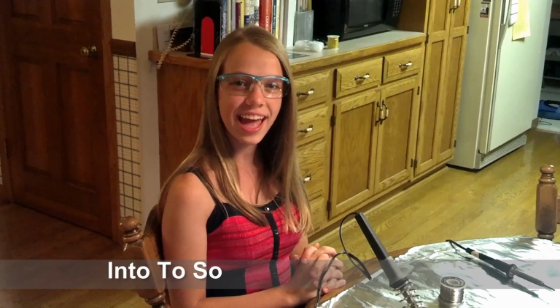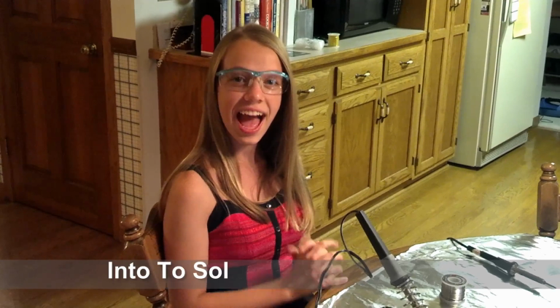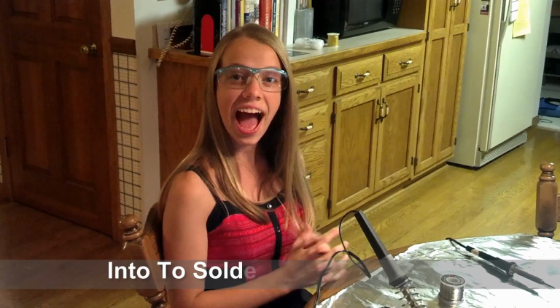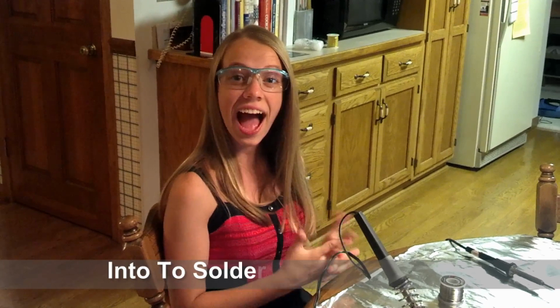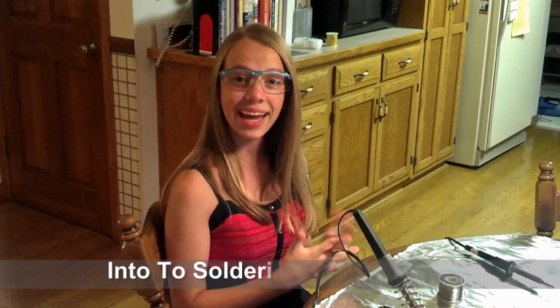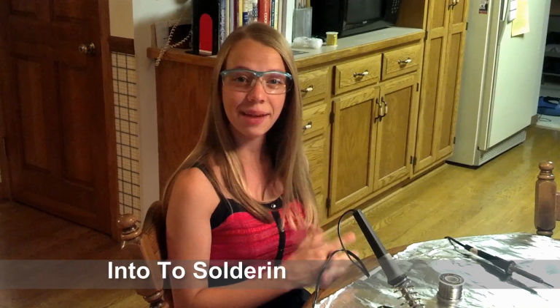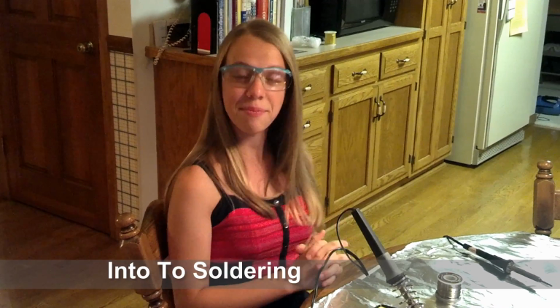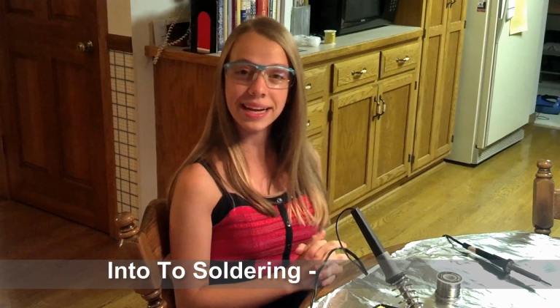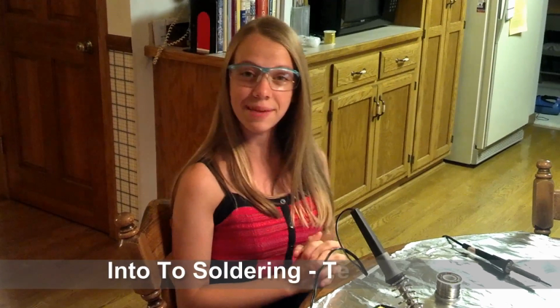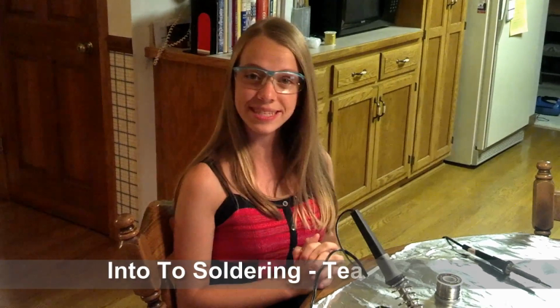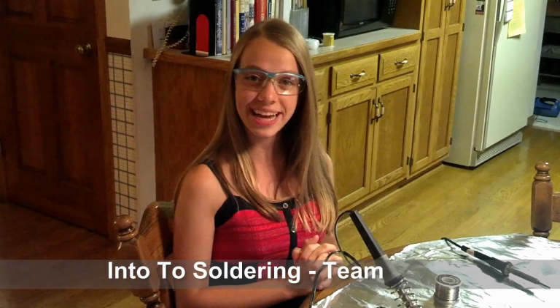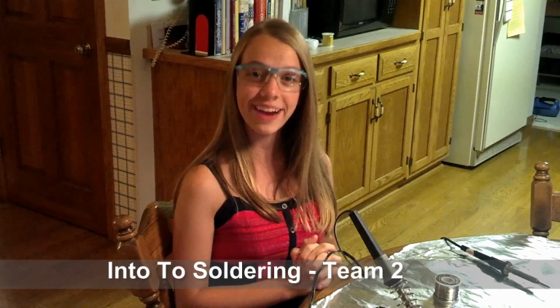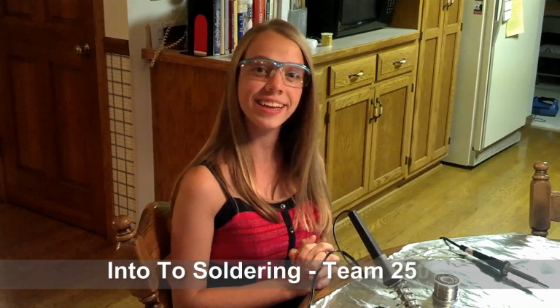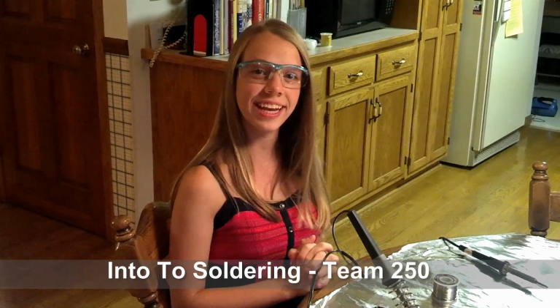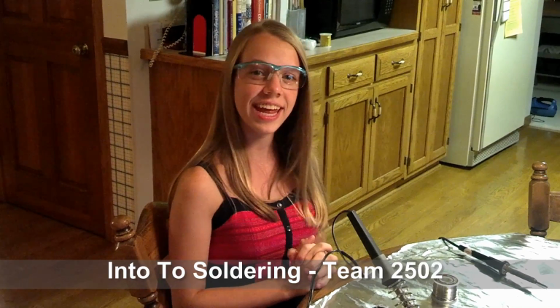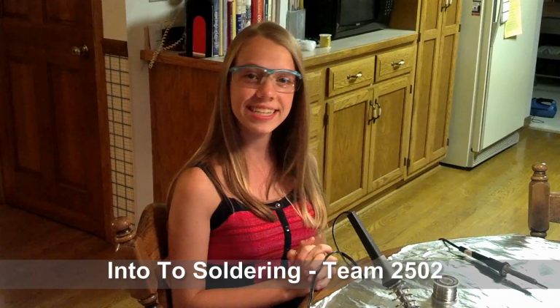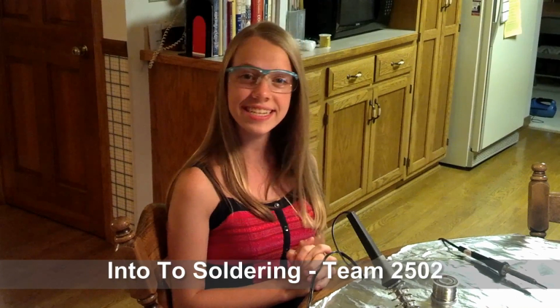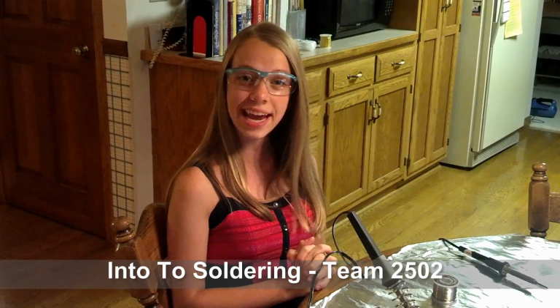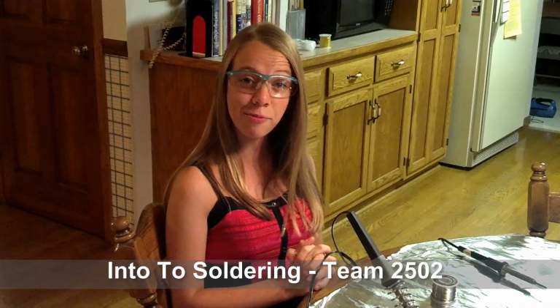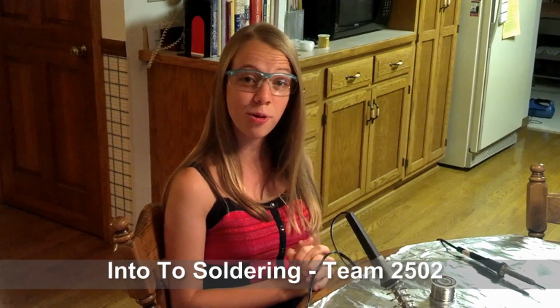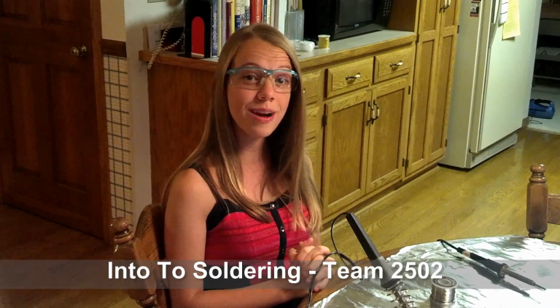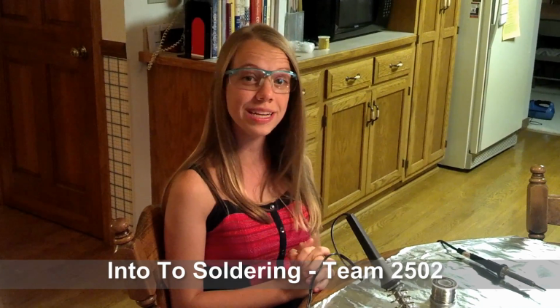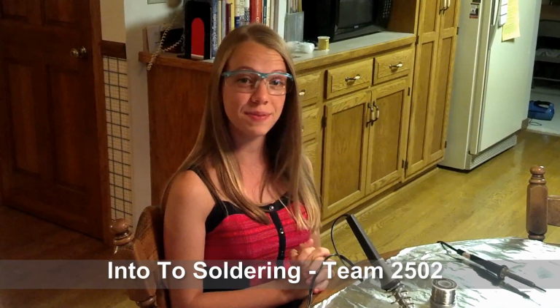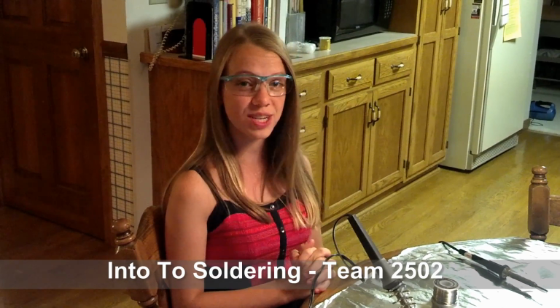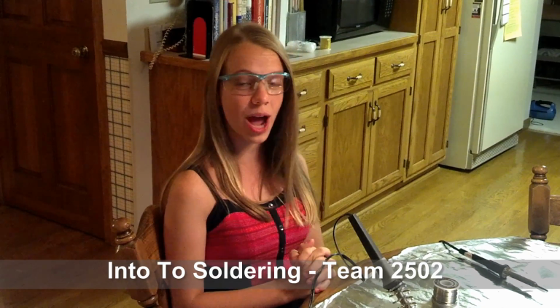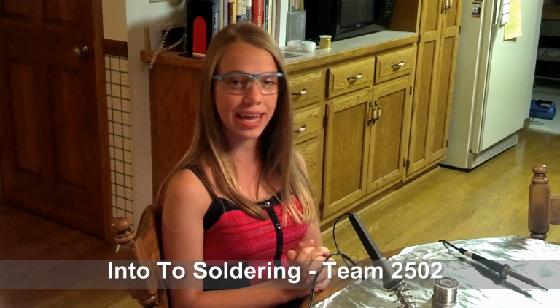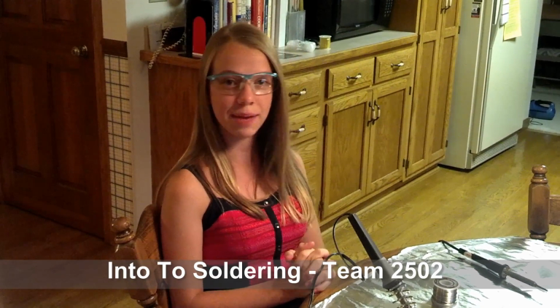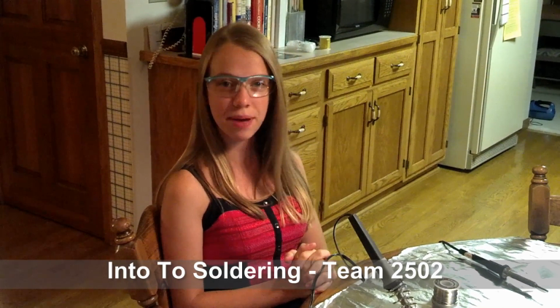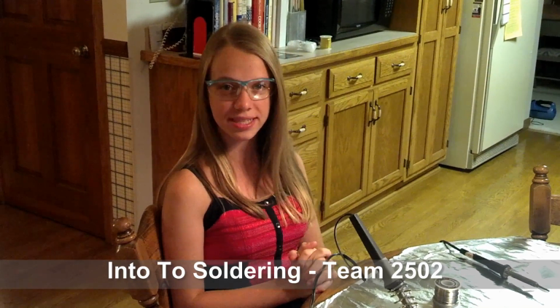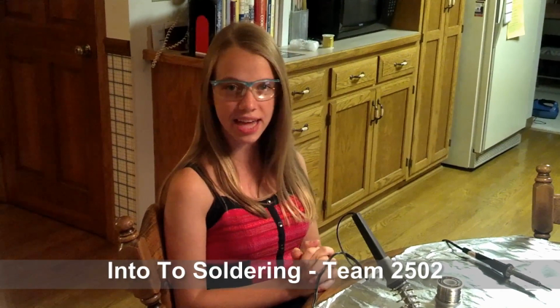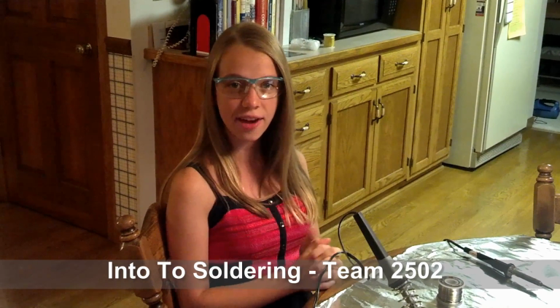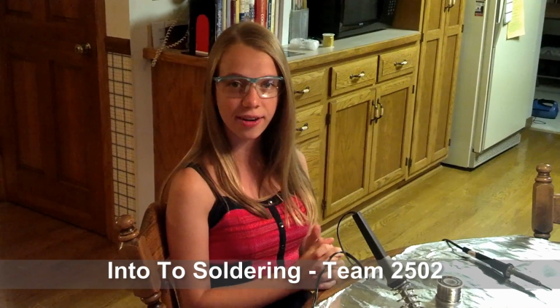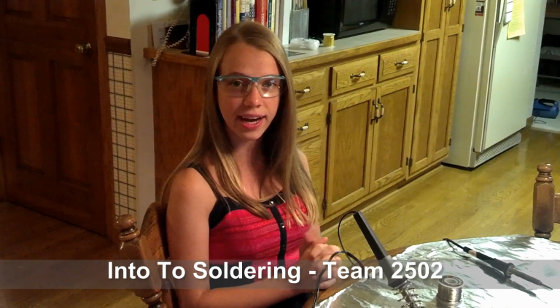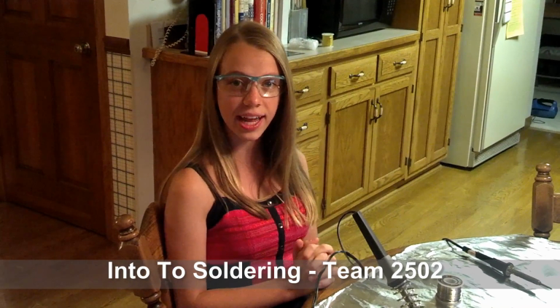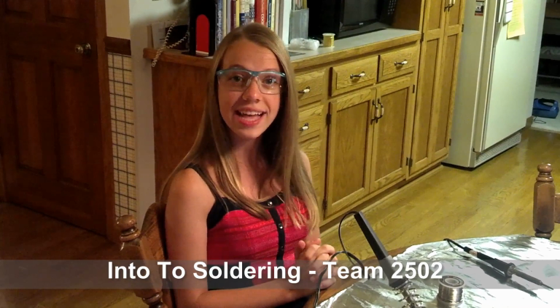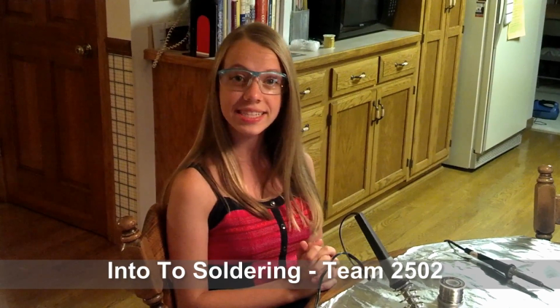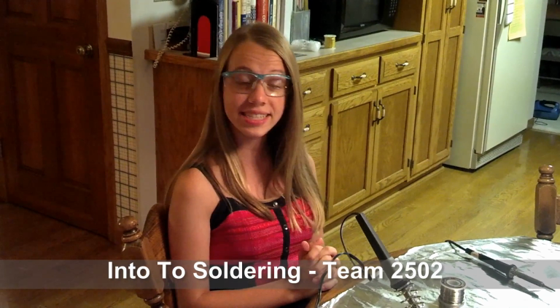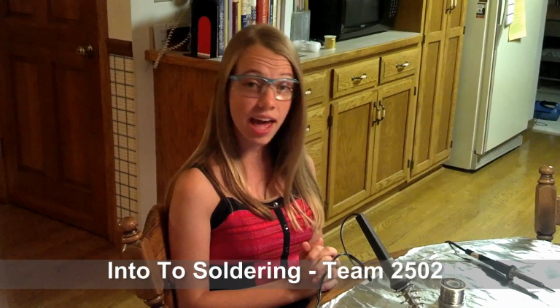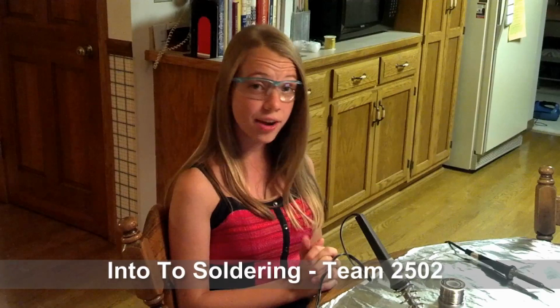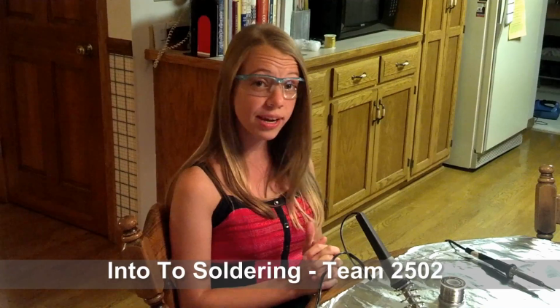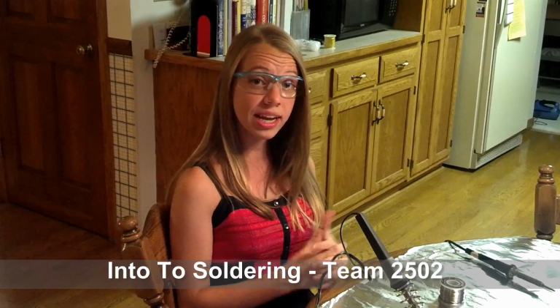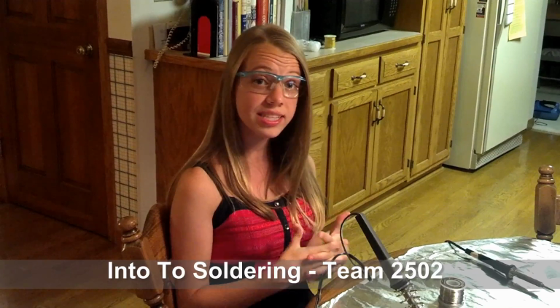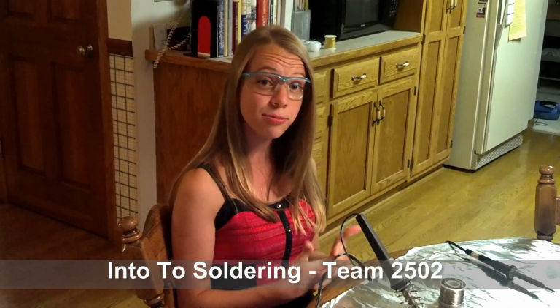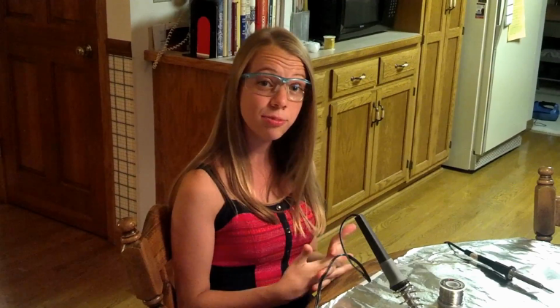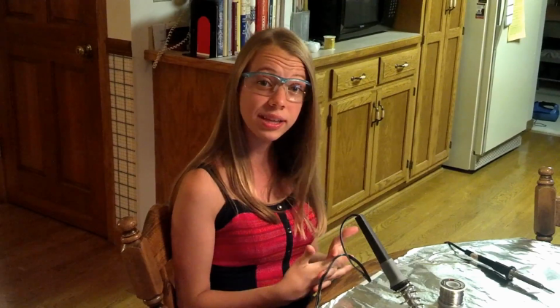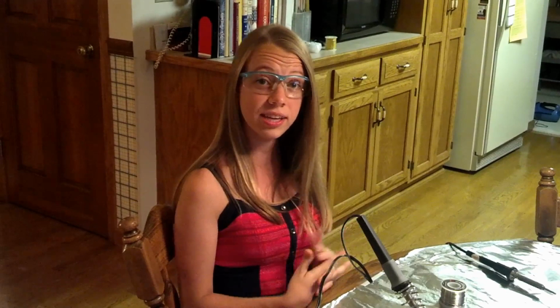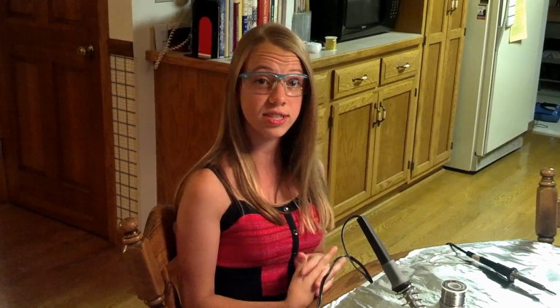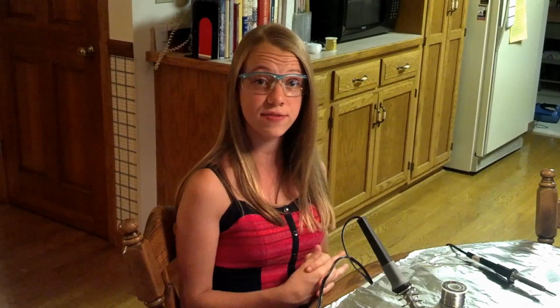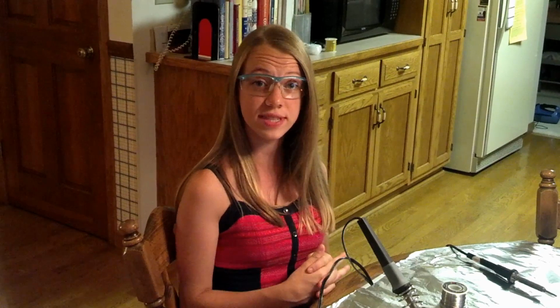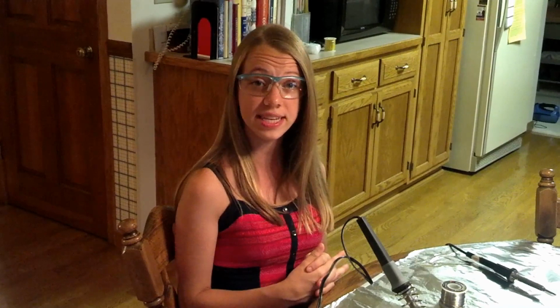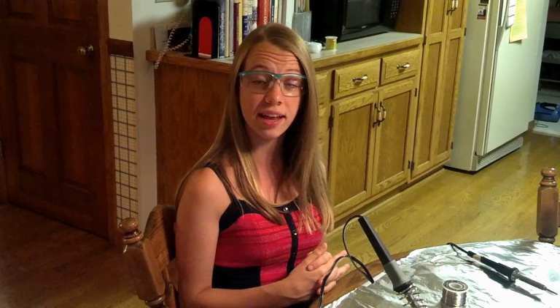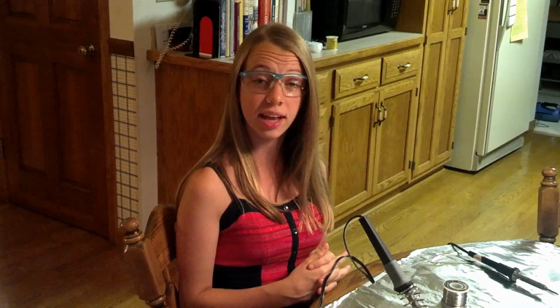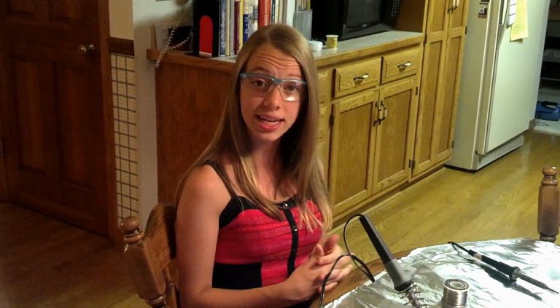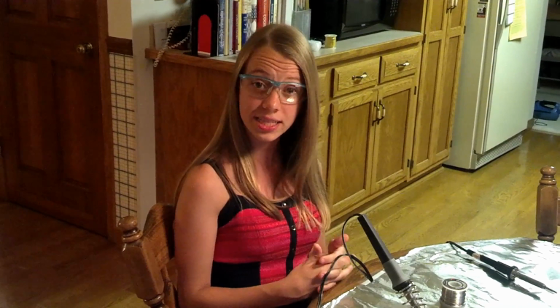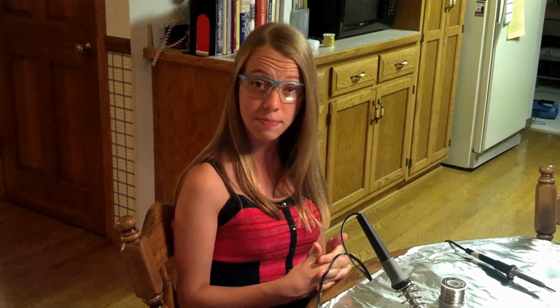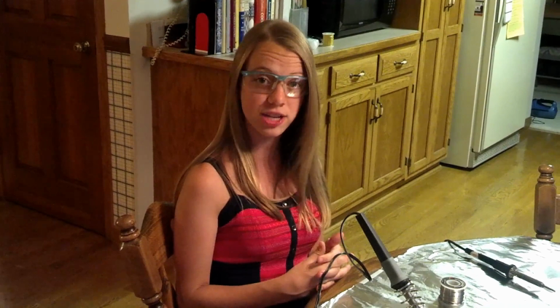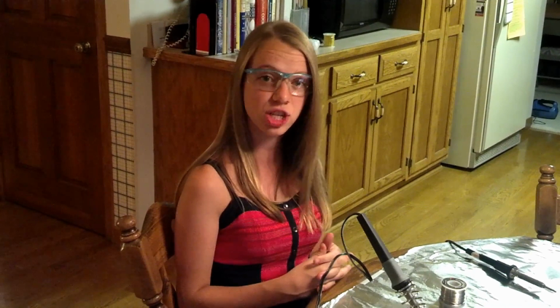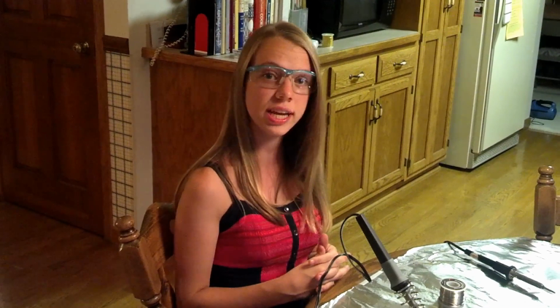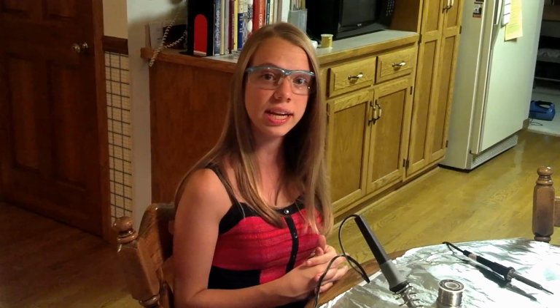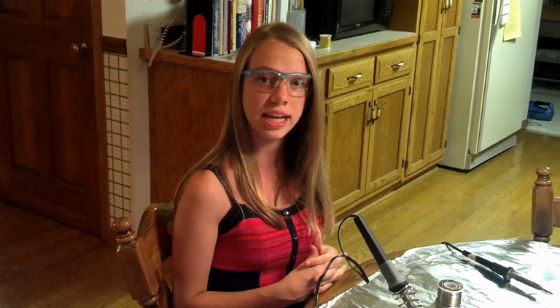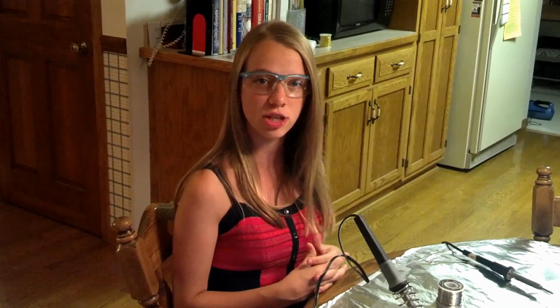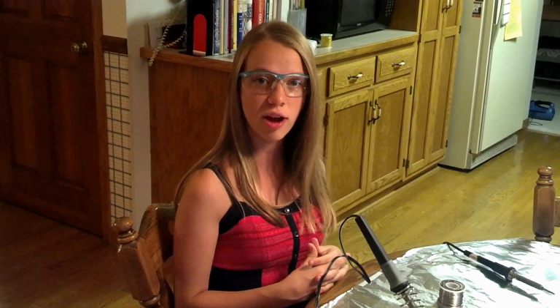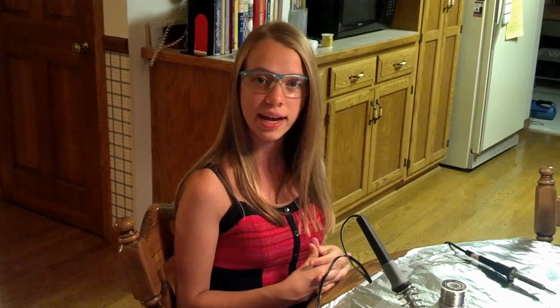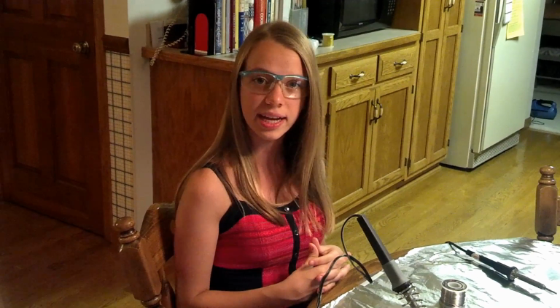Hi, my name is Carolyn, and today we're going to be talking about soldering. Soldering is a really useful skill, especially in electronics.